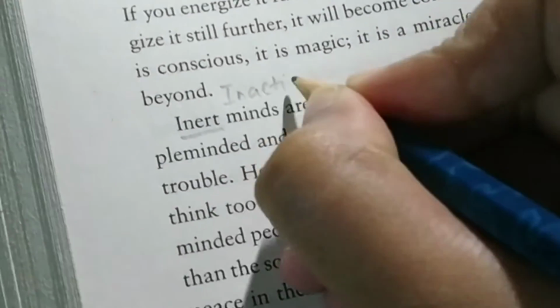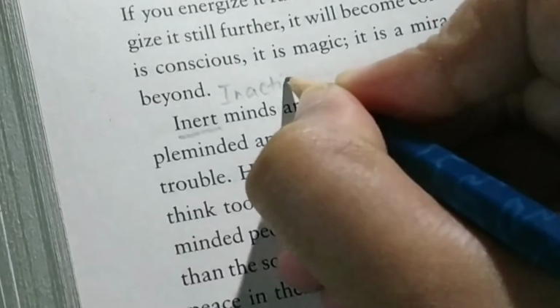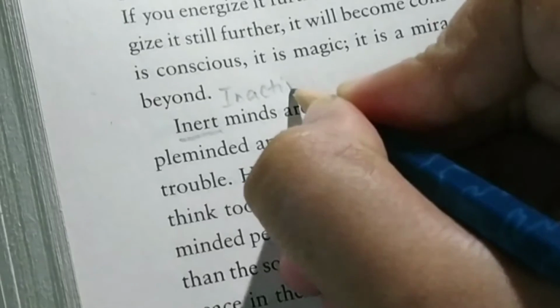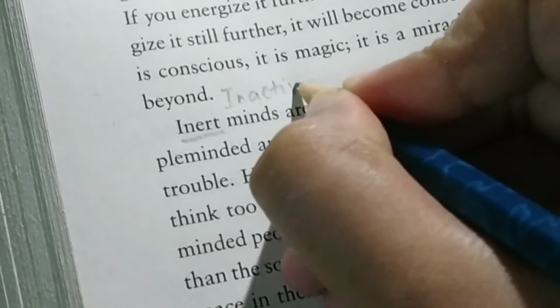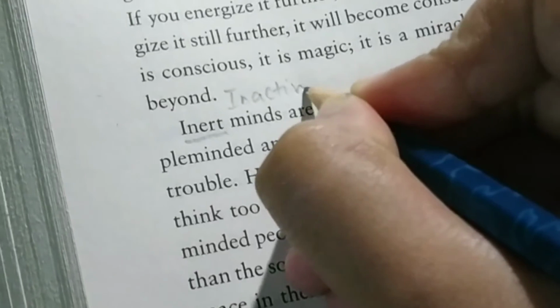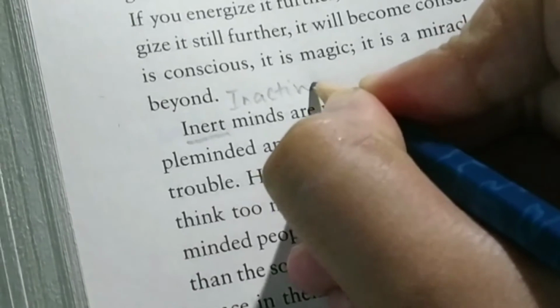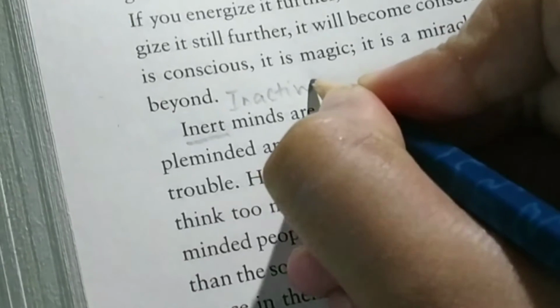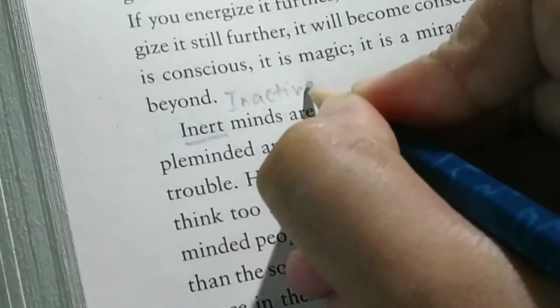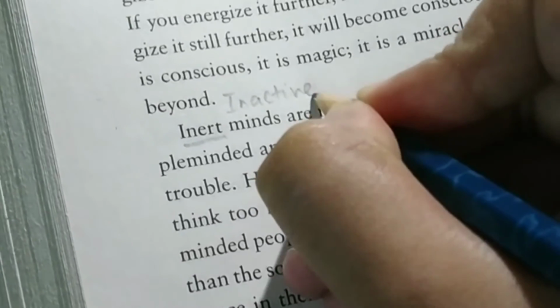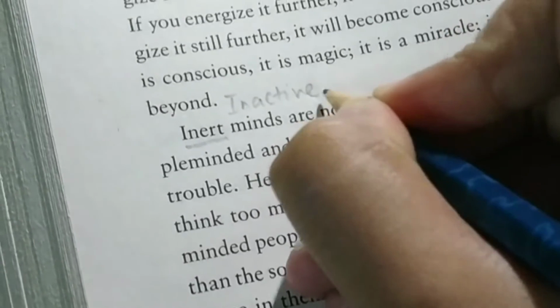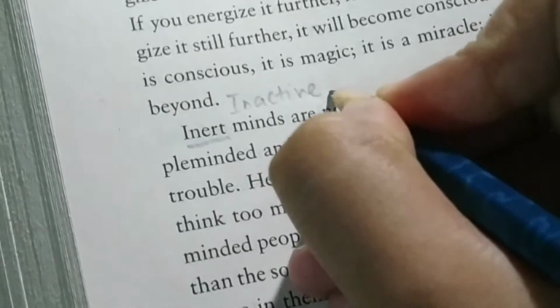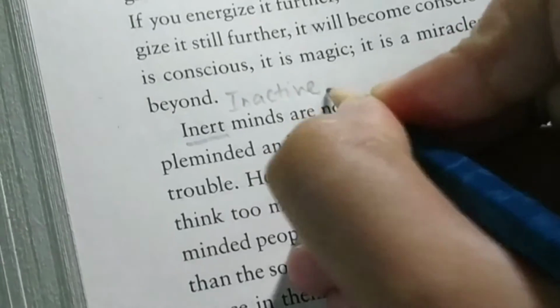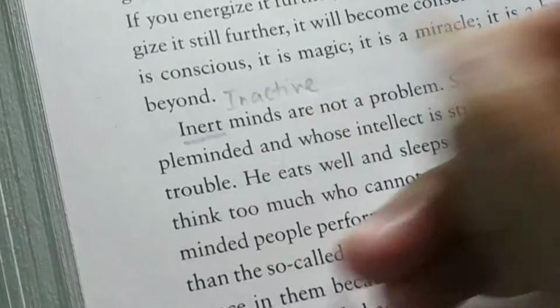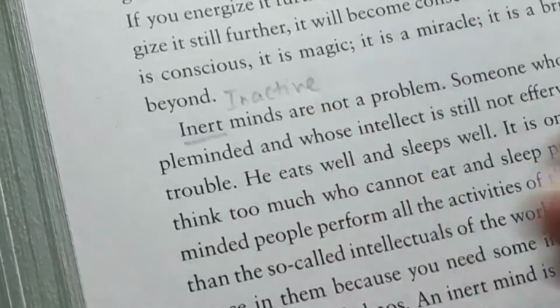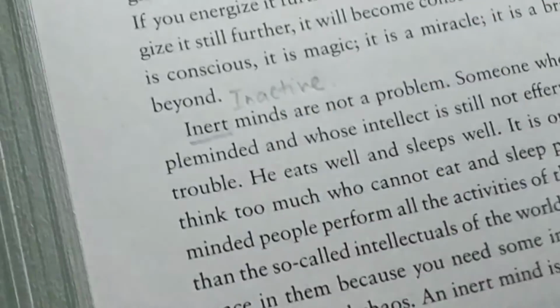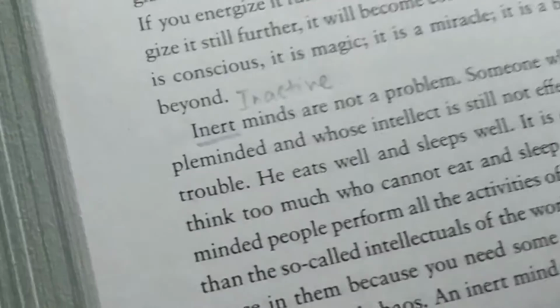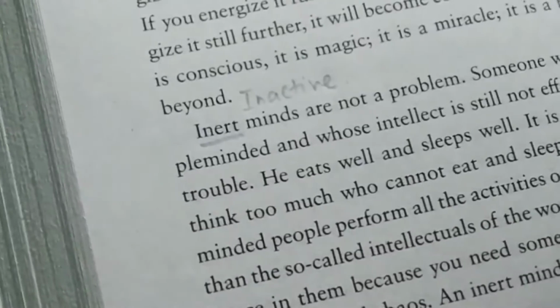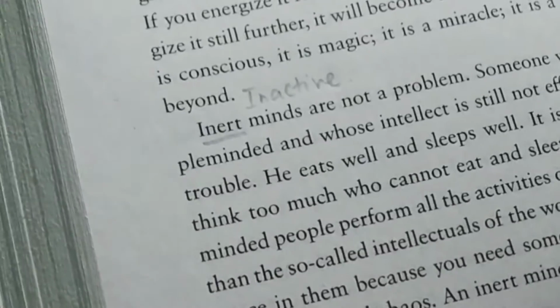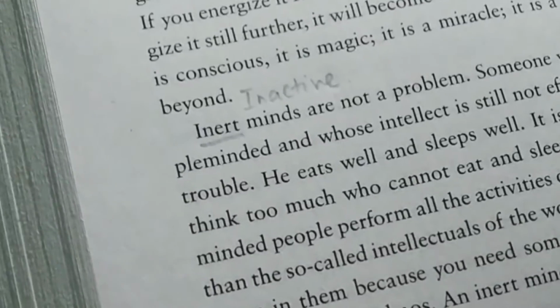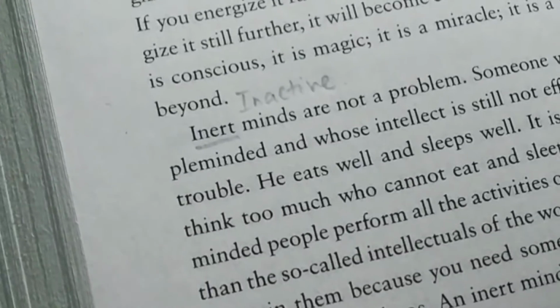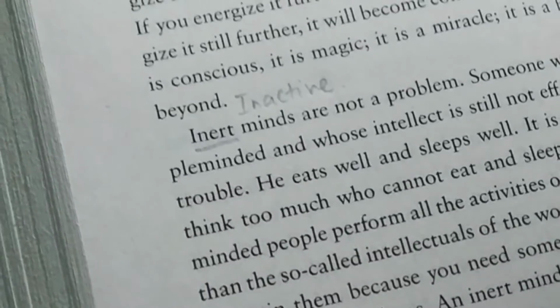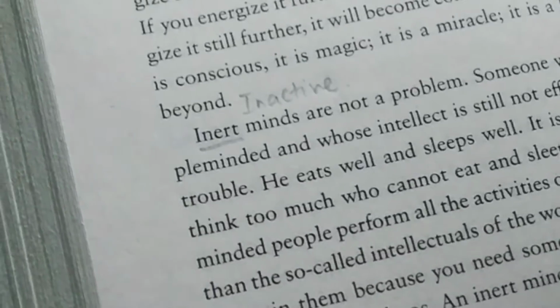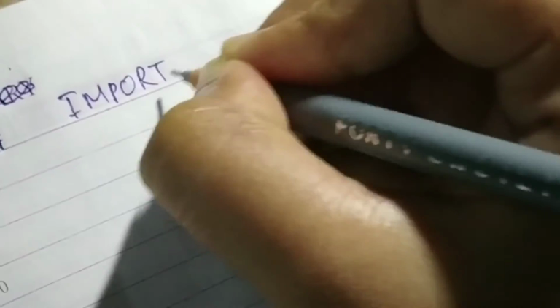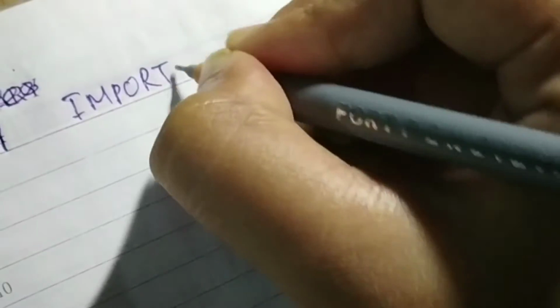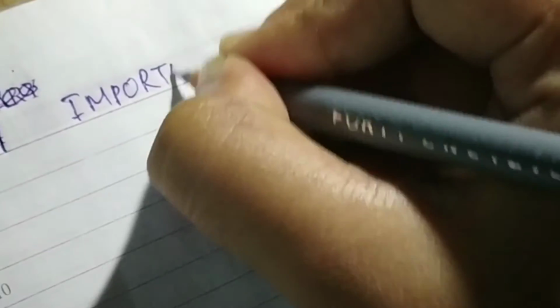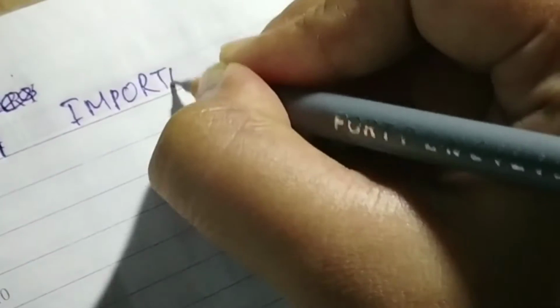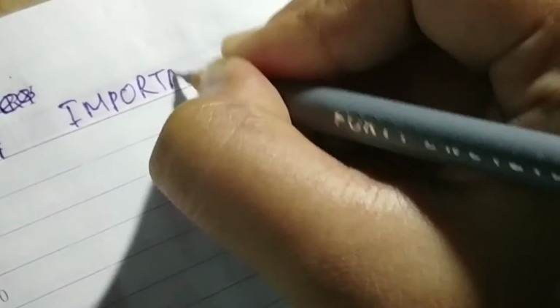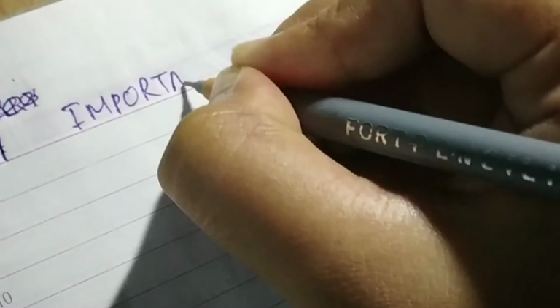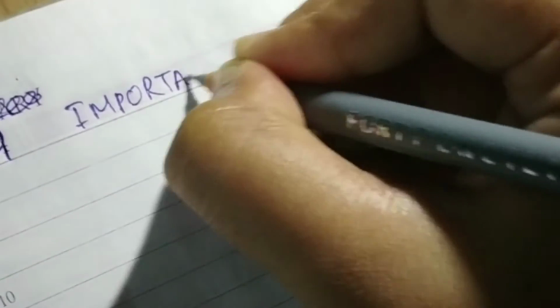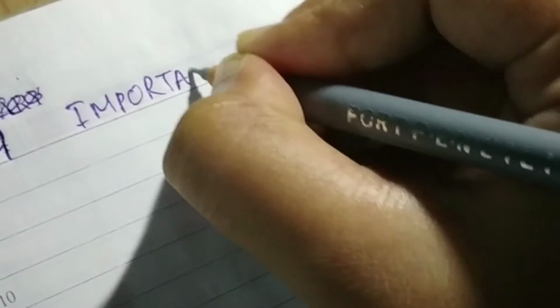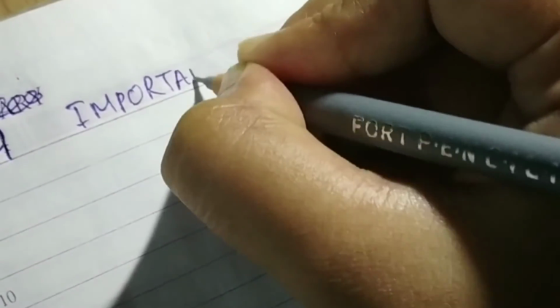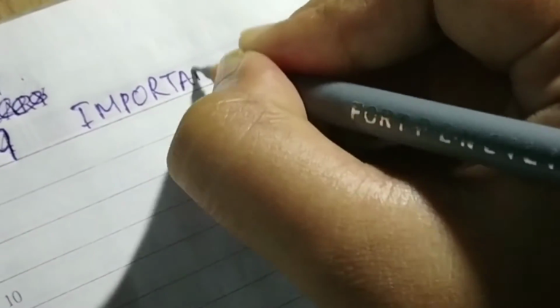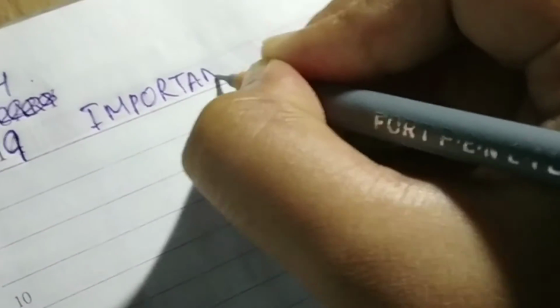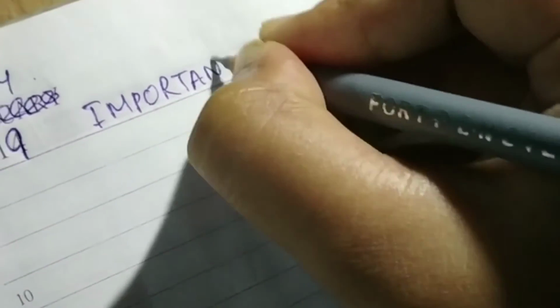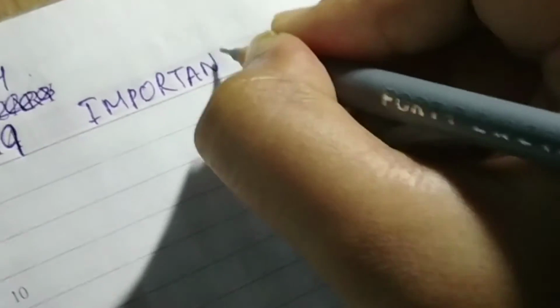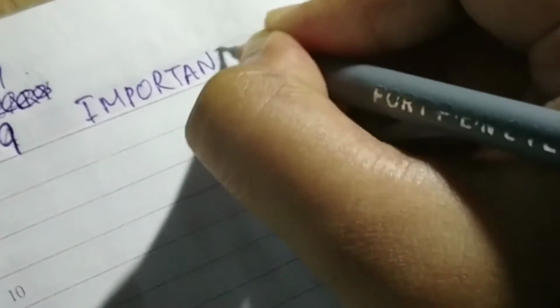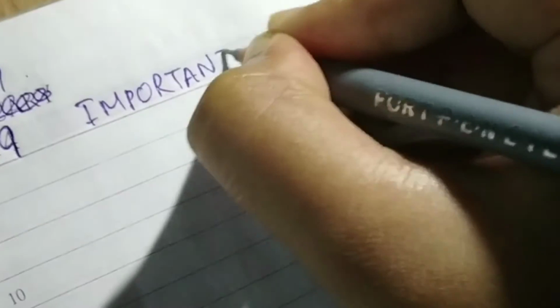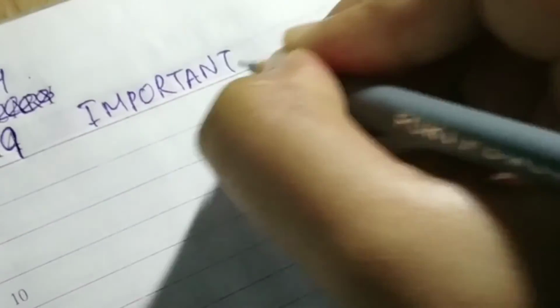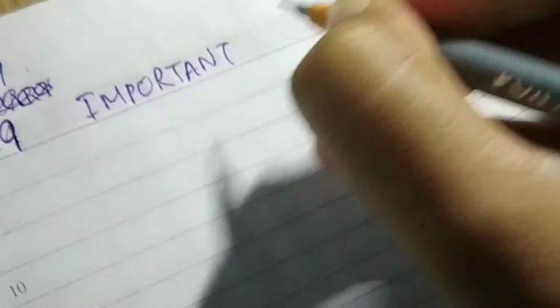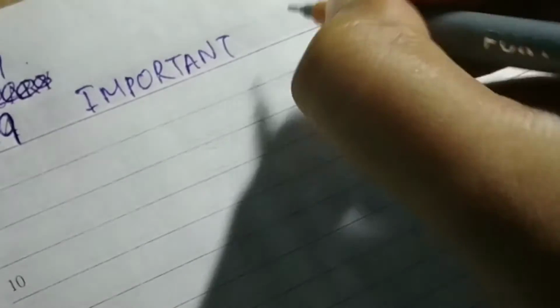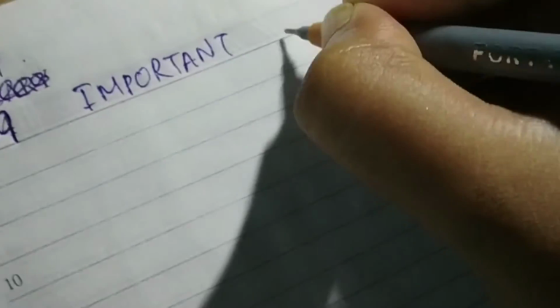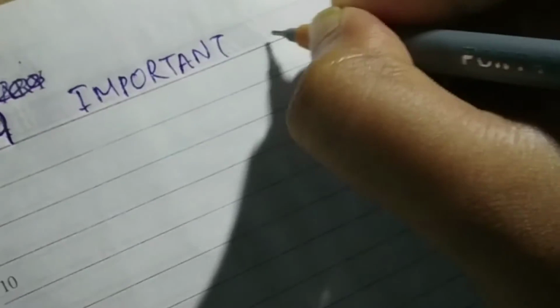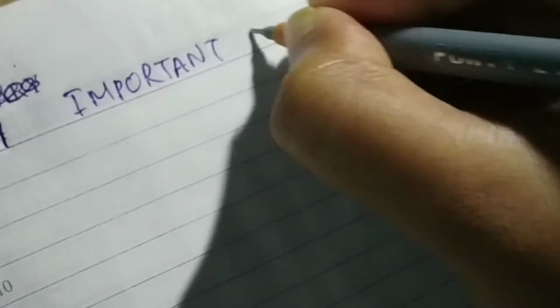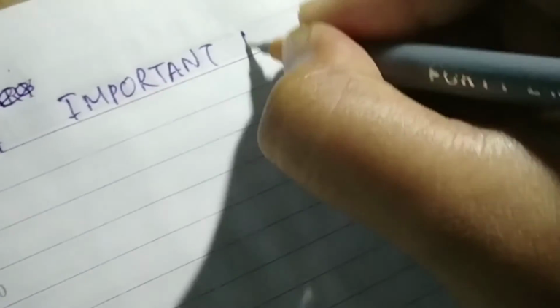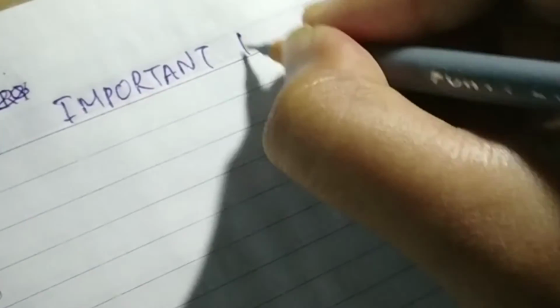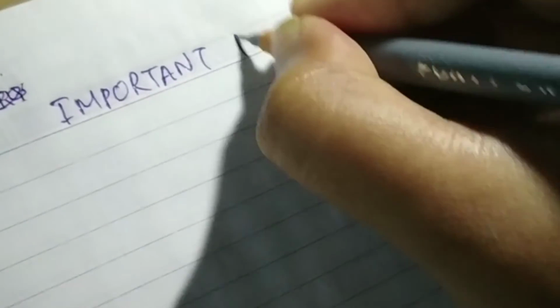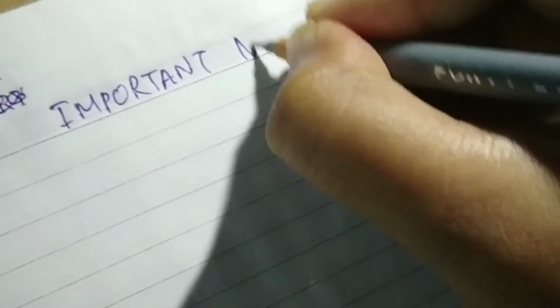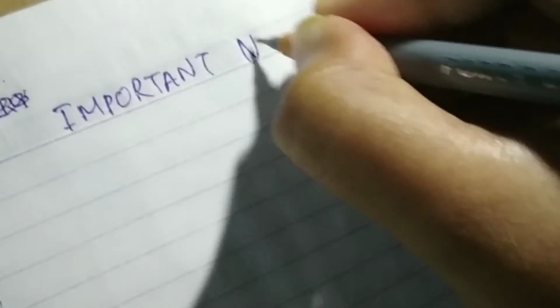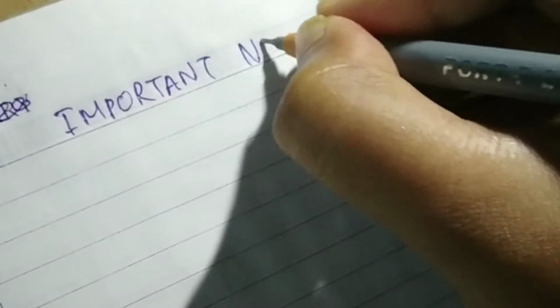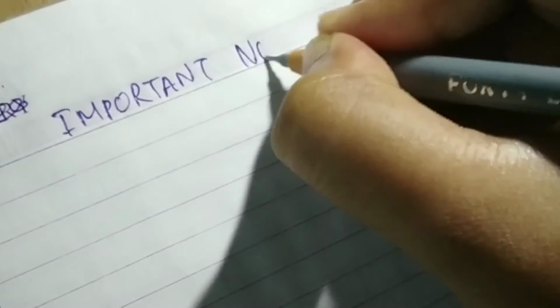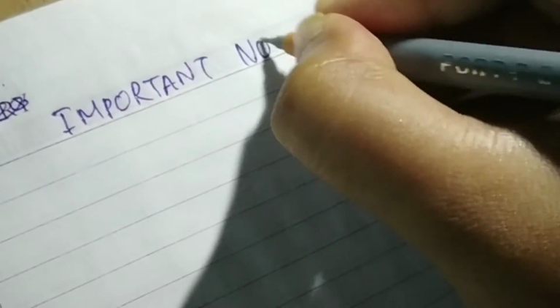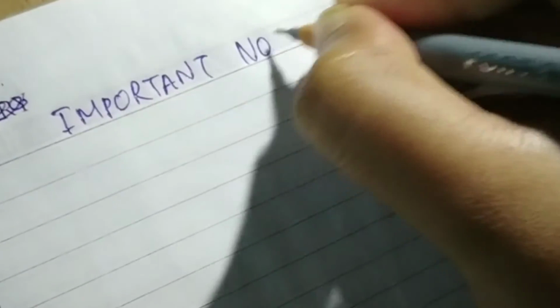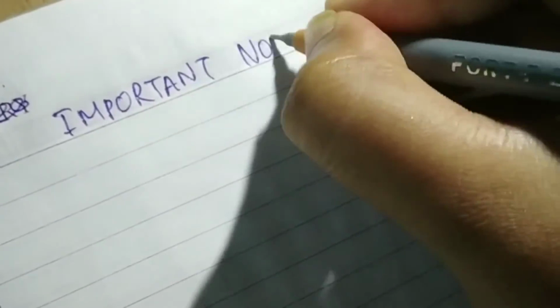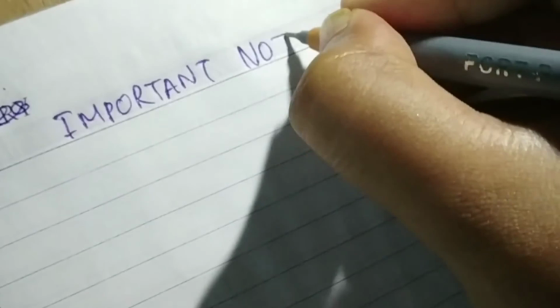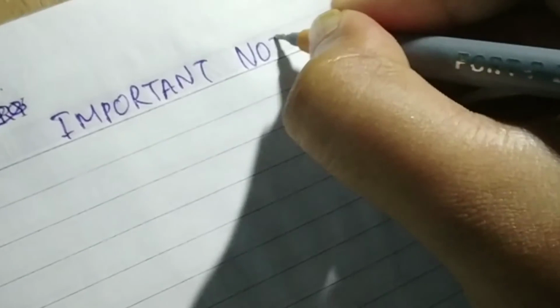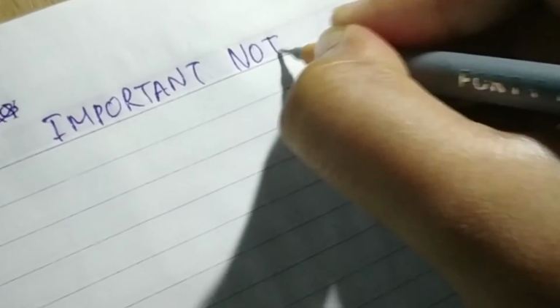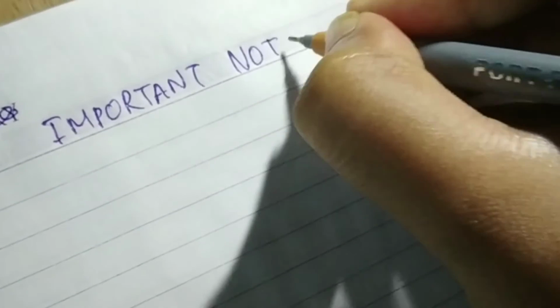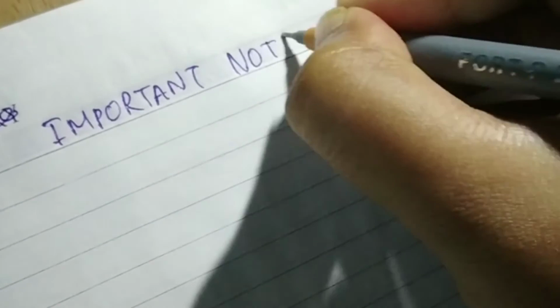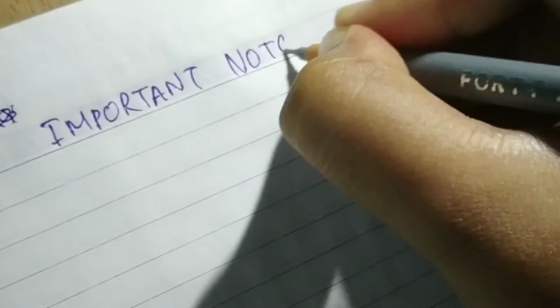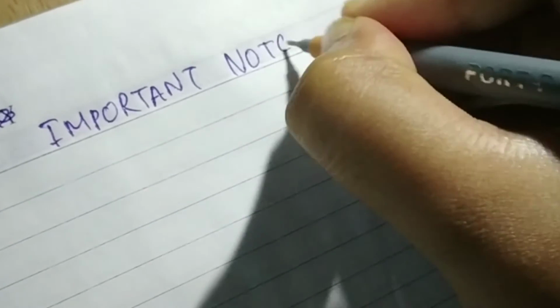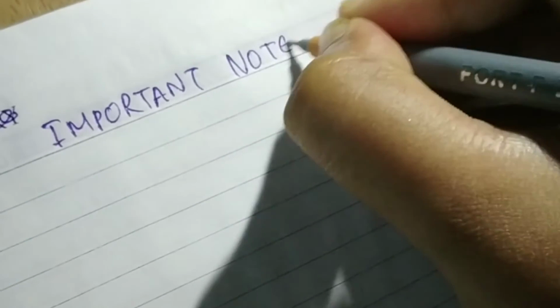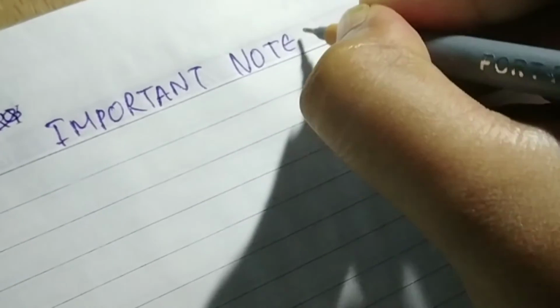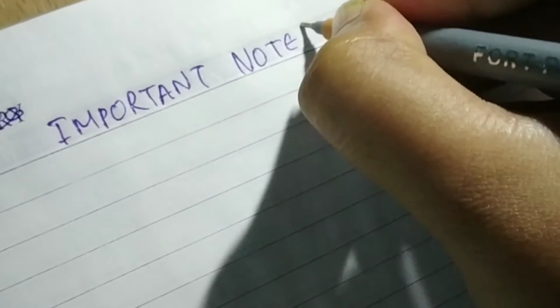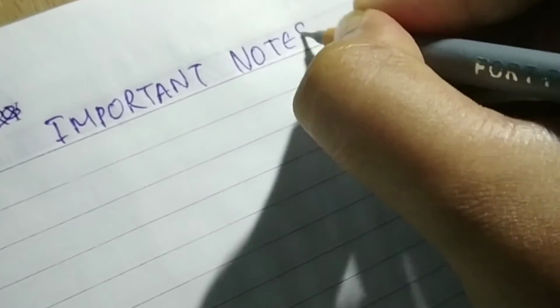5. Finally, summarize the chapters of a book in your own language in a separate notebook.